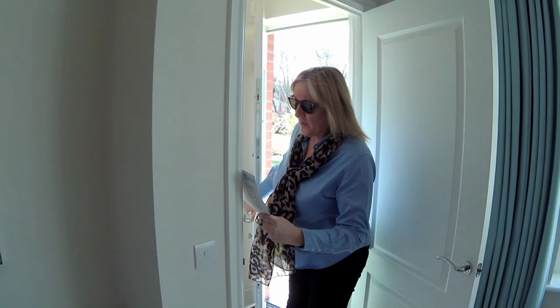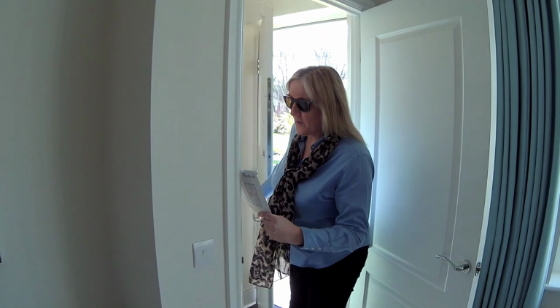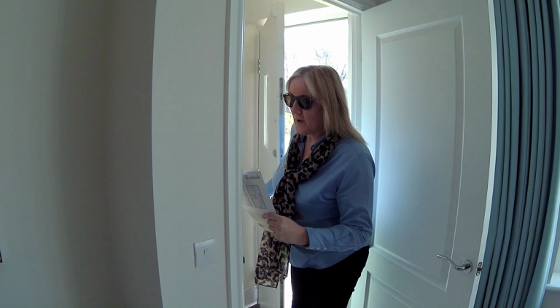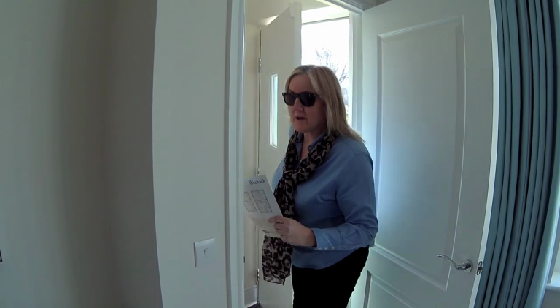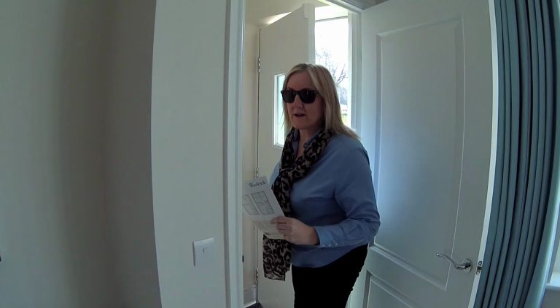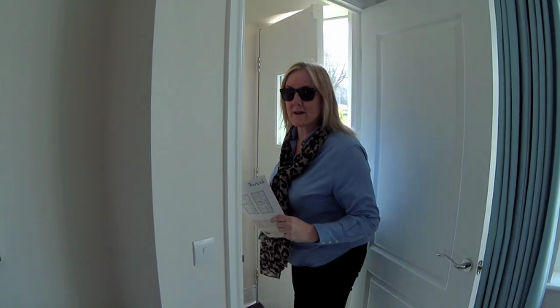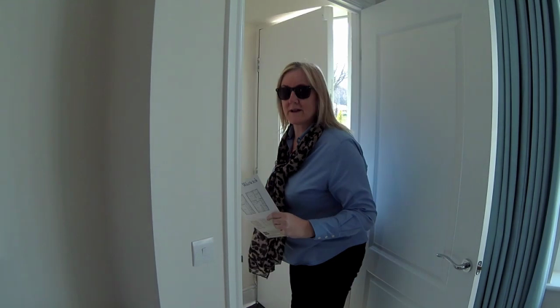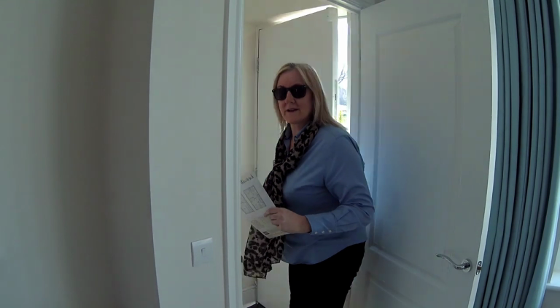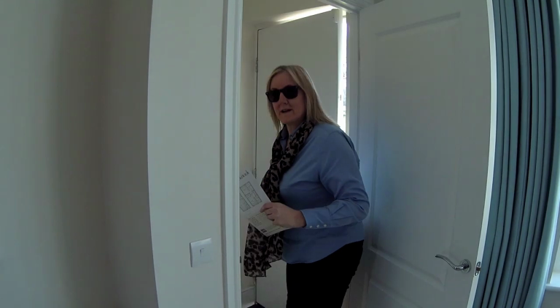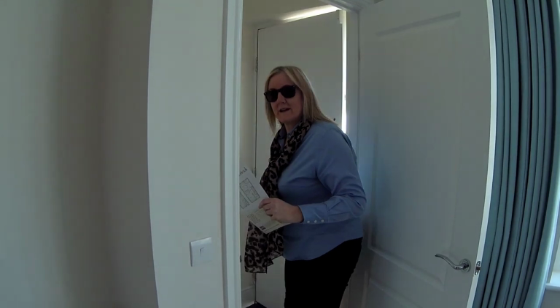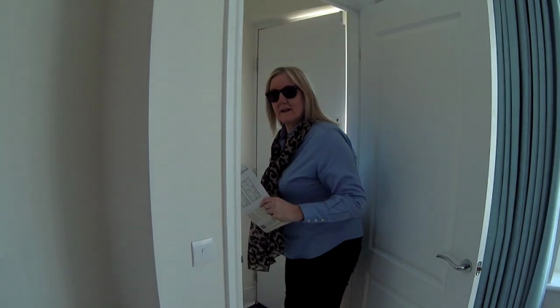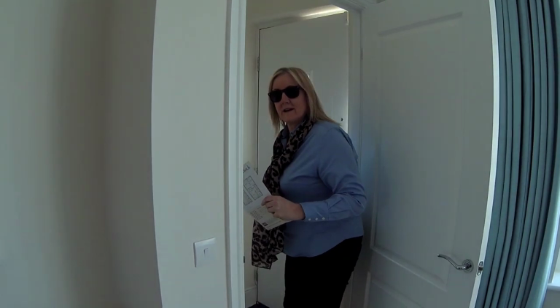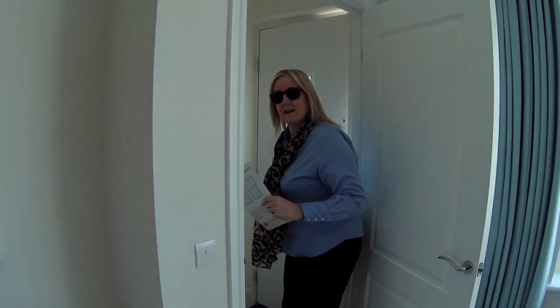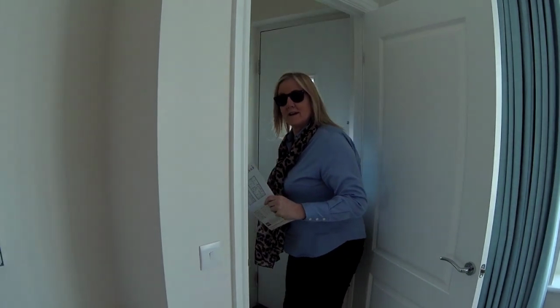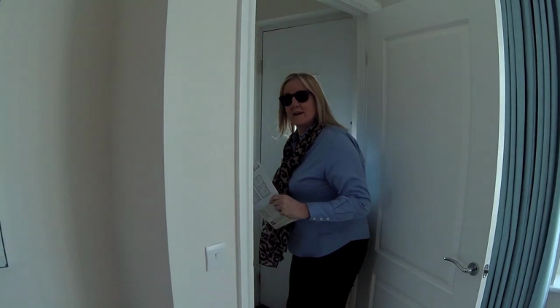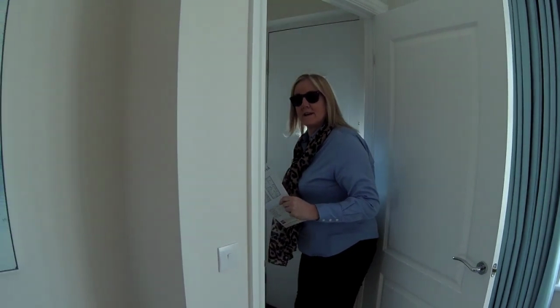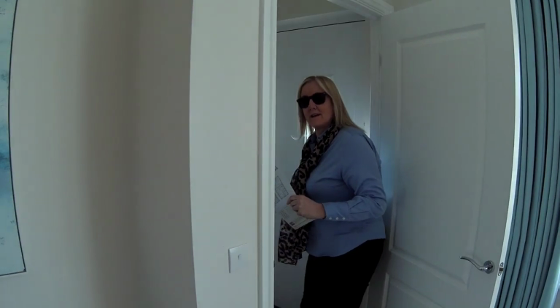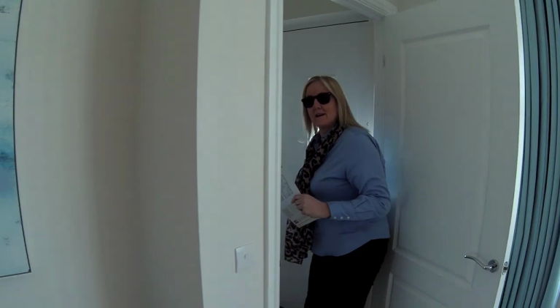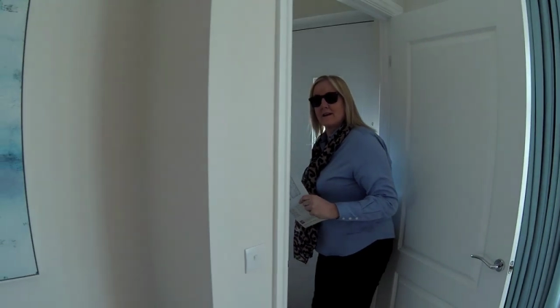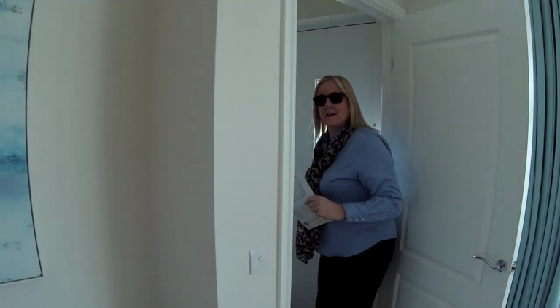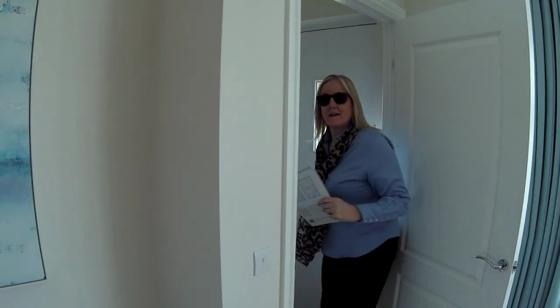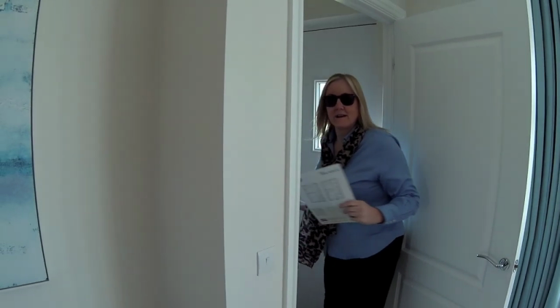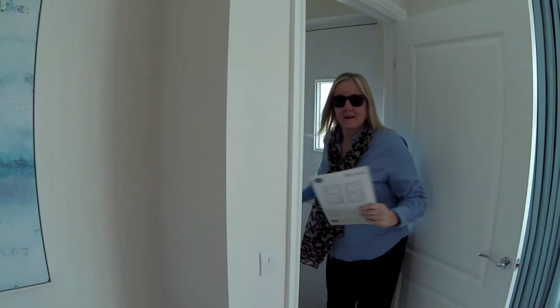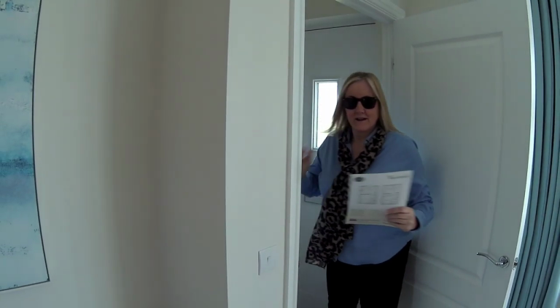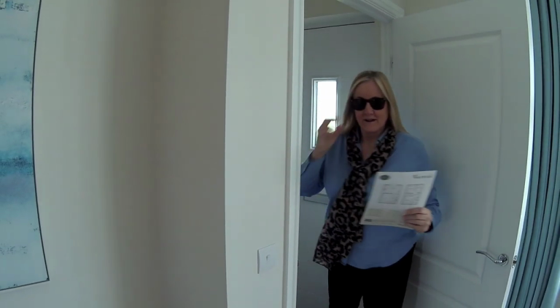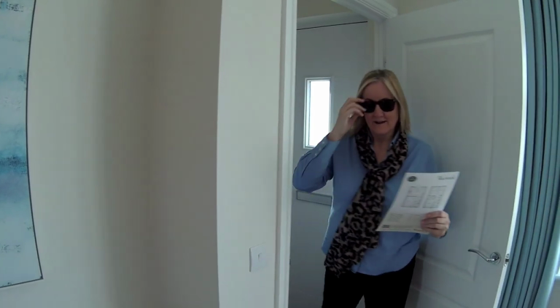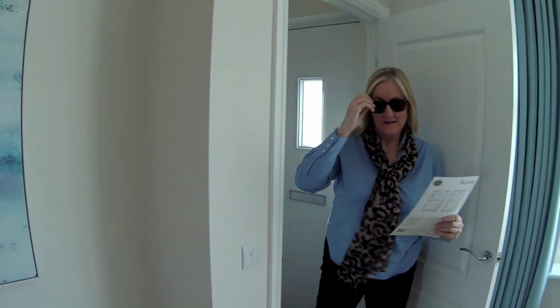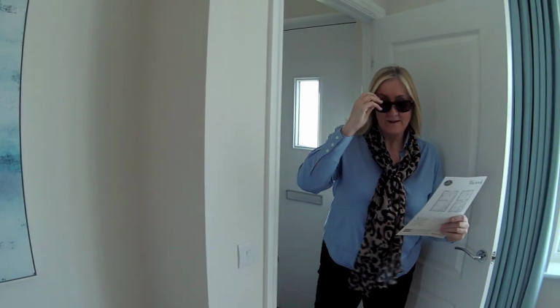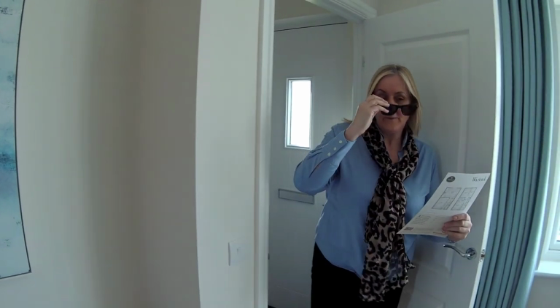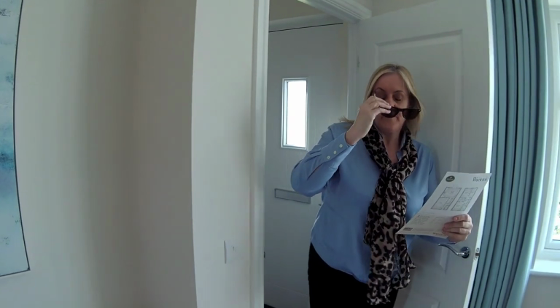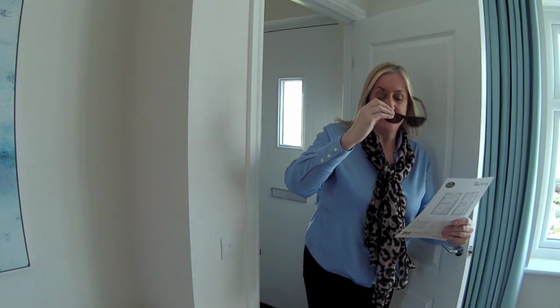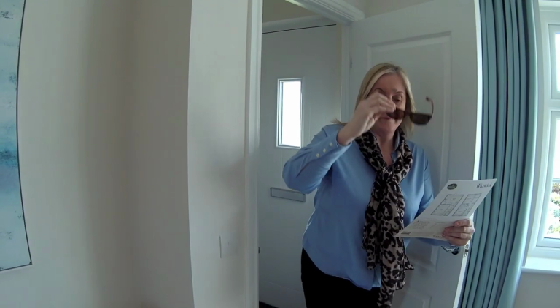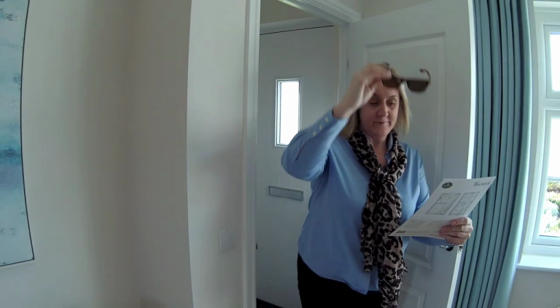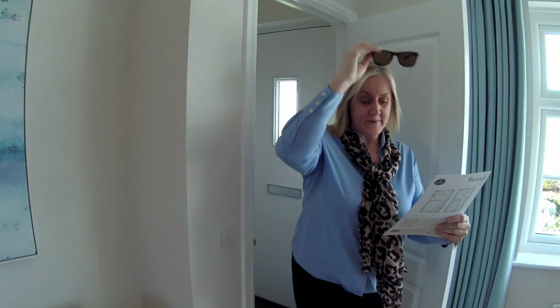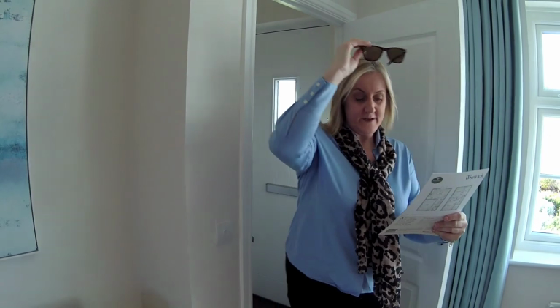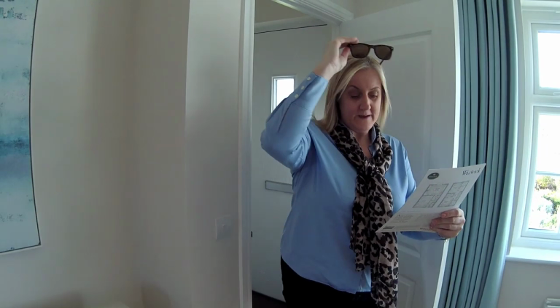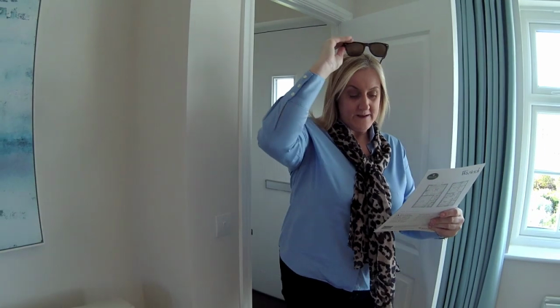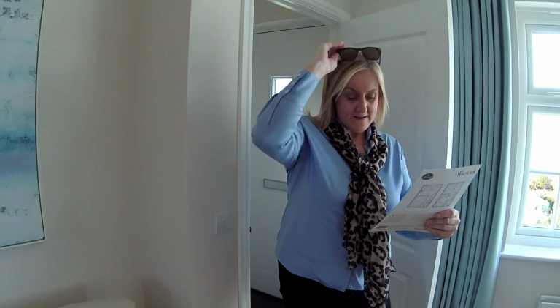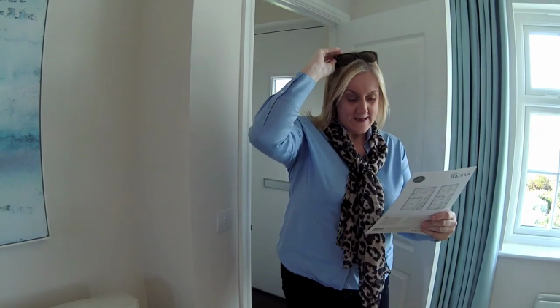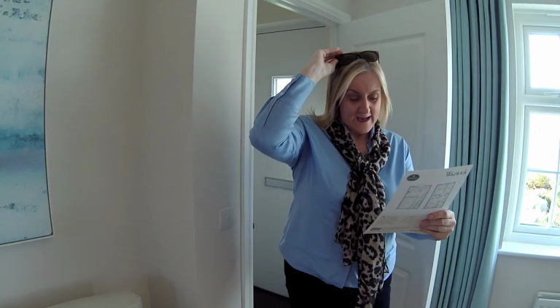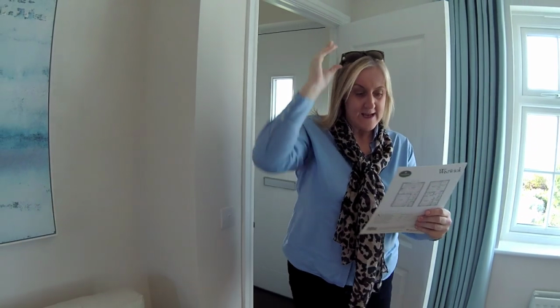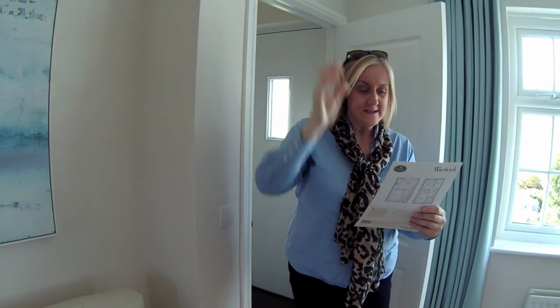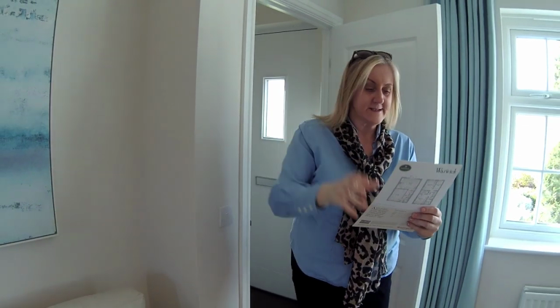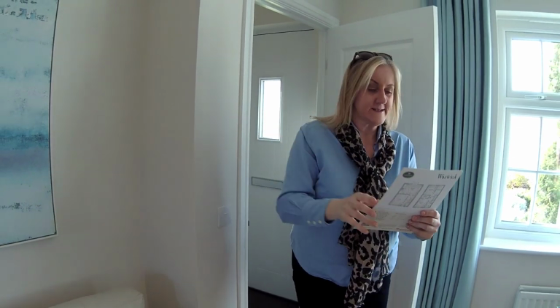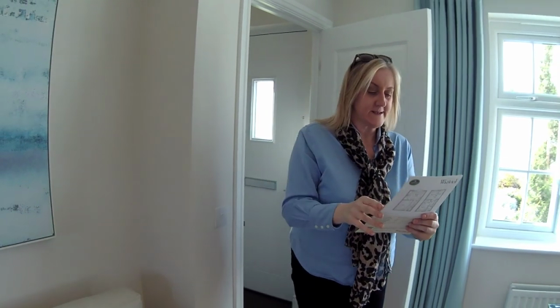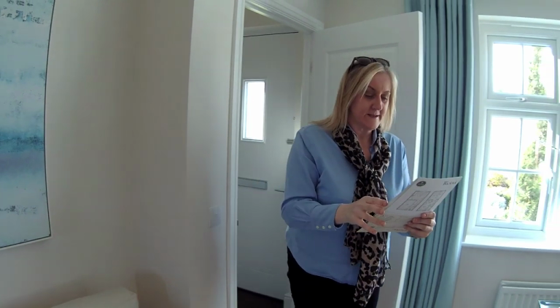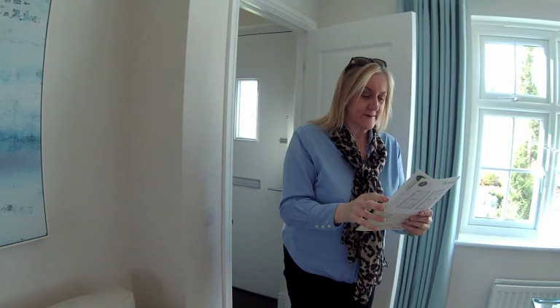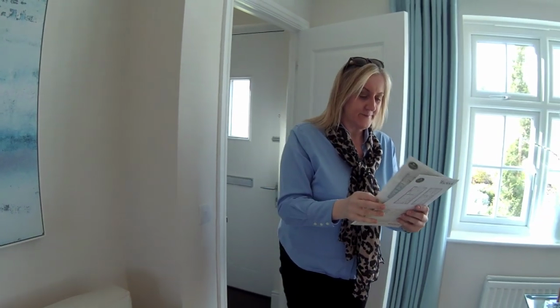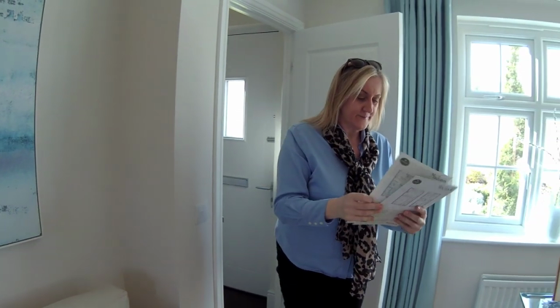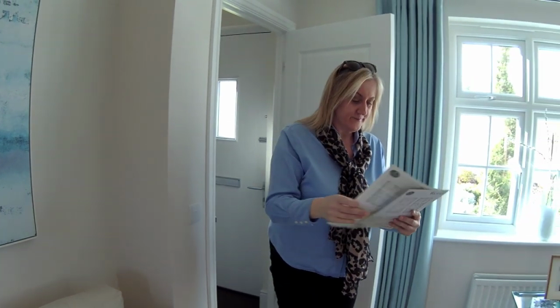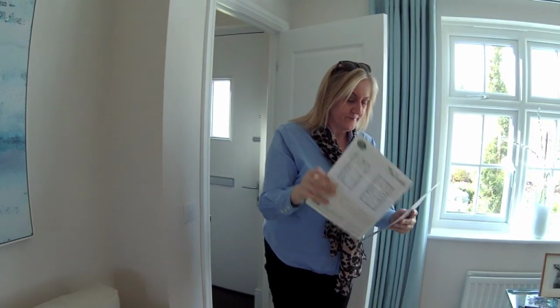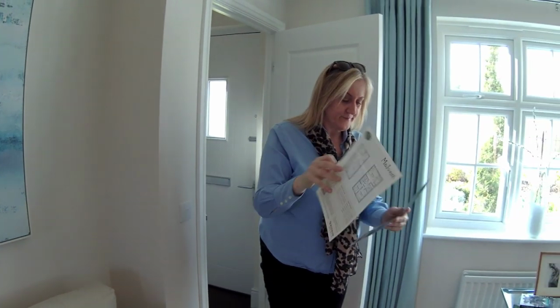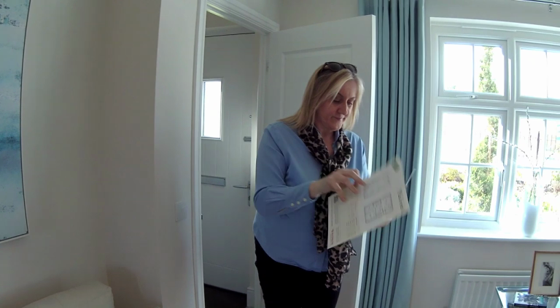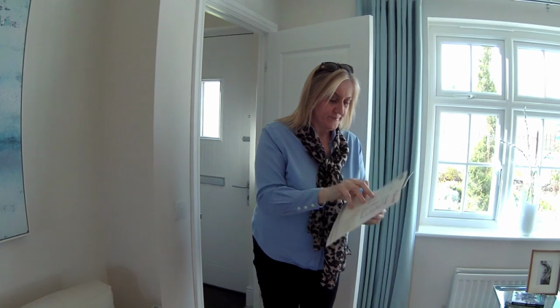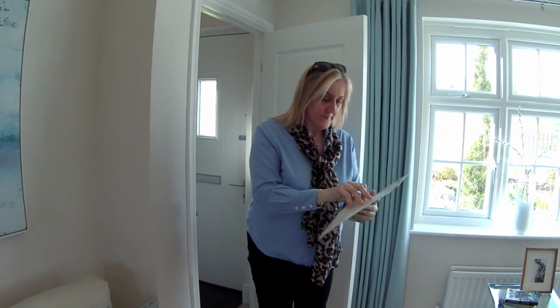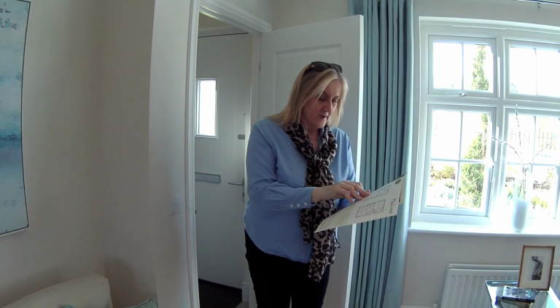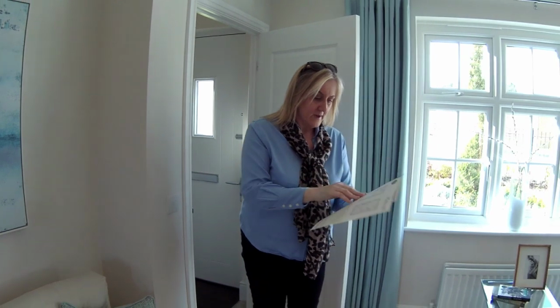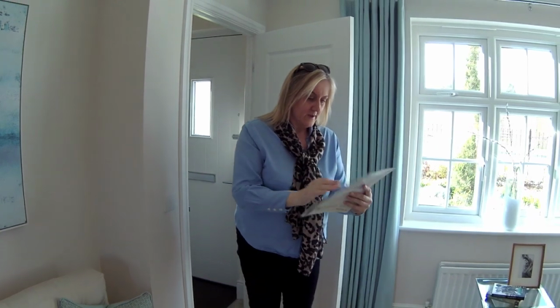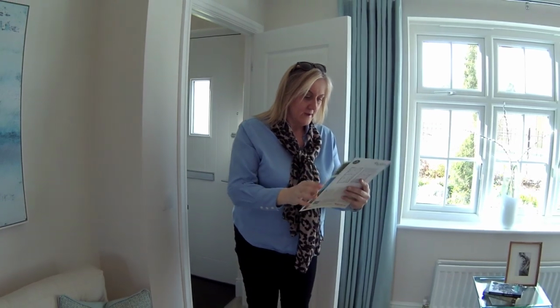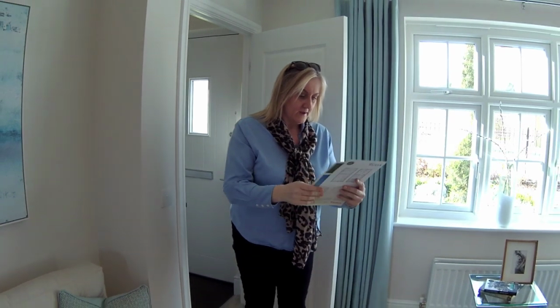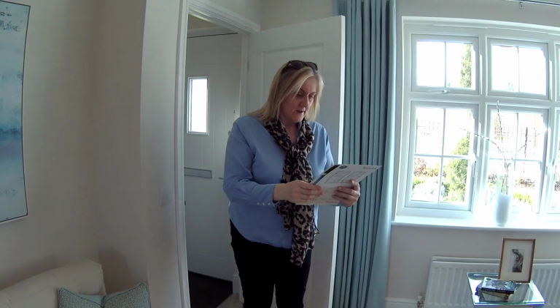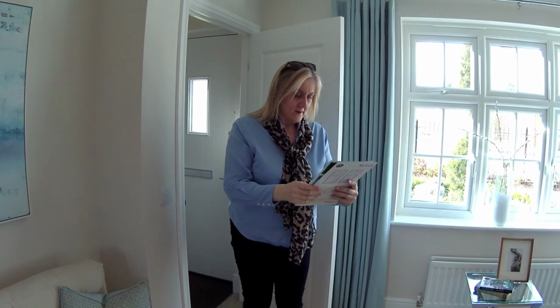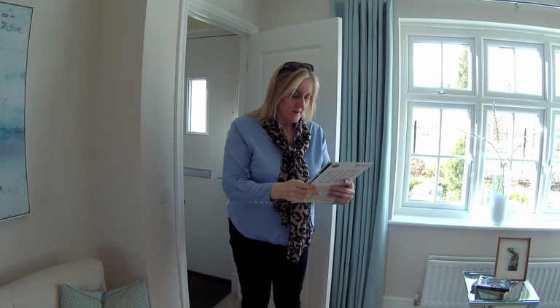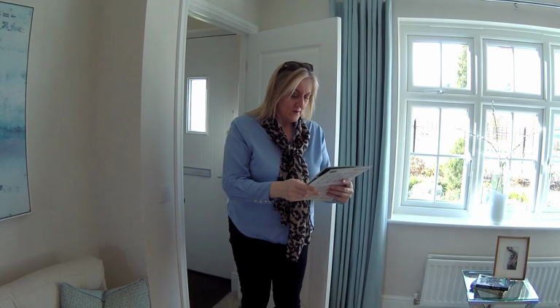Welcome to the Malvern at Amington Links by Redrow Homes. And we are in the Malvern.